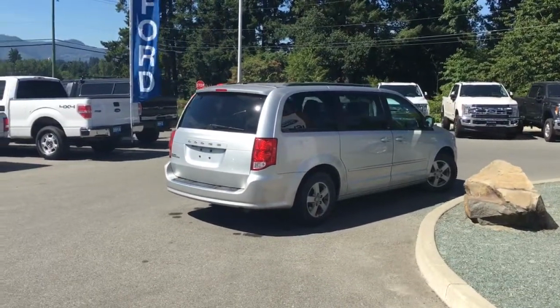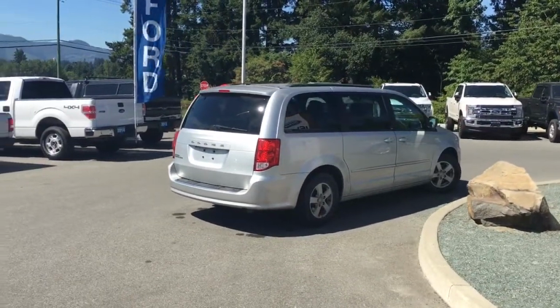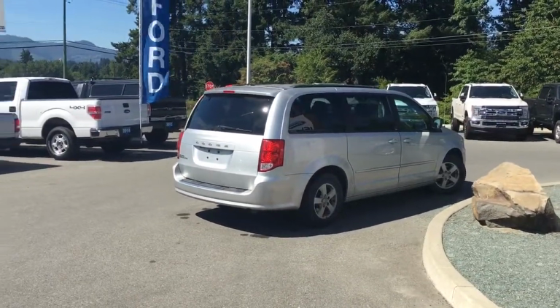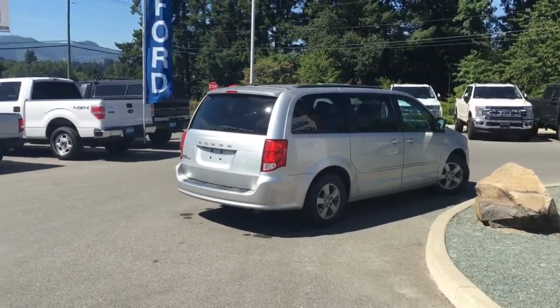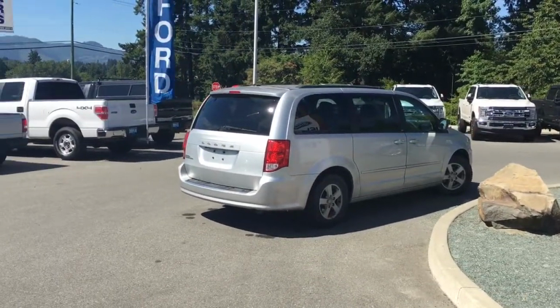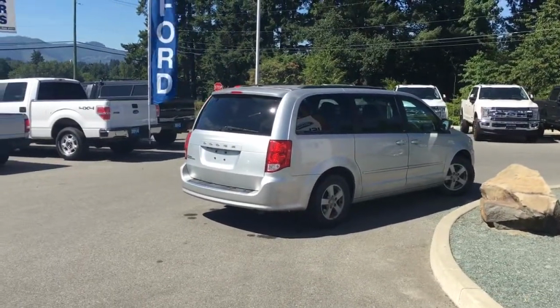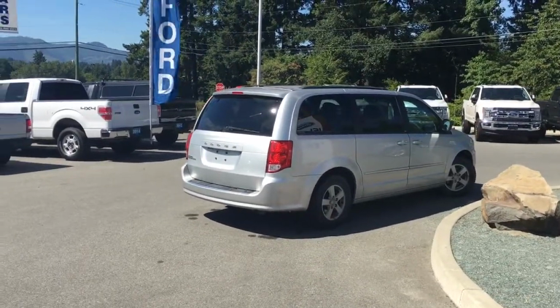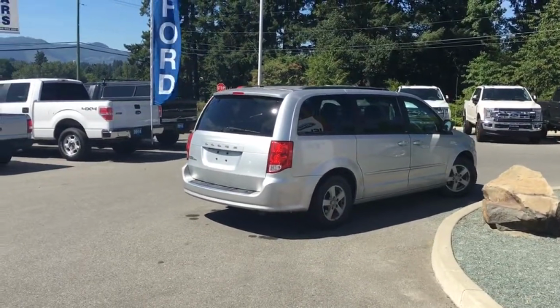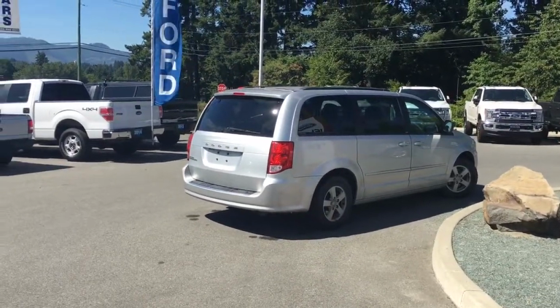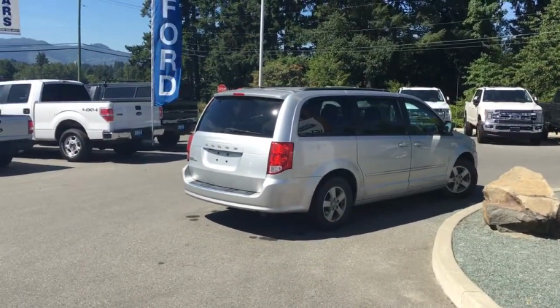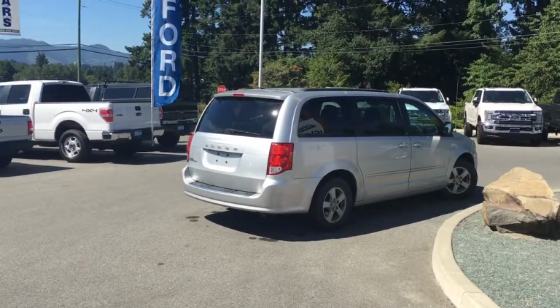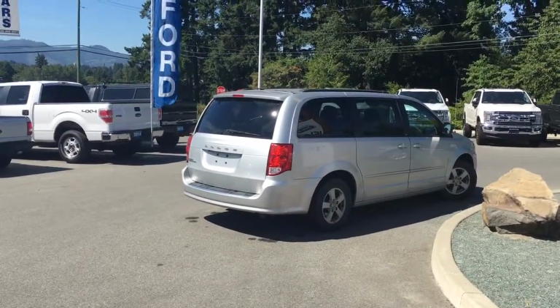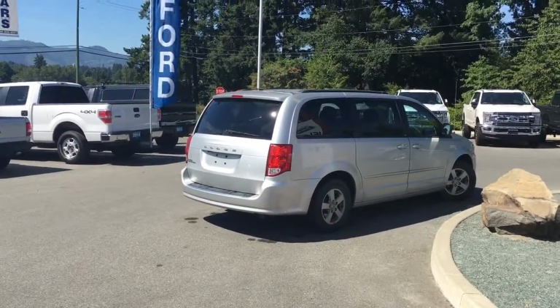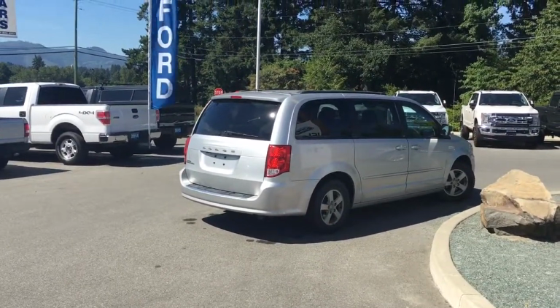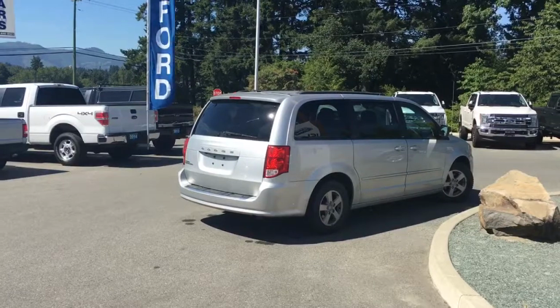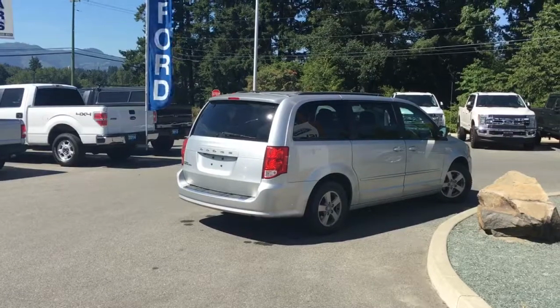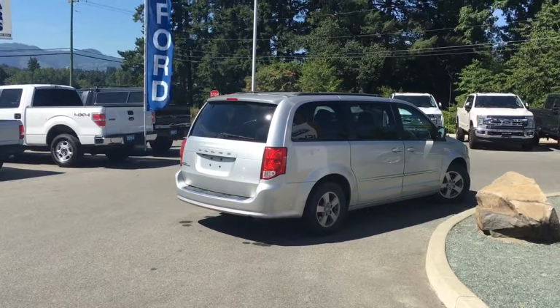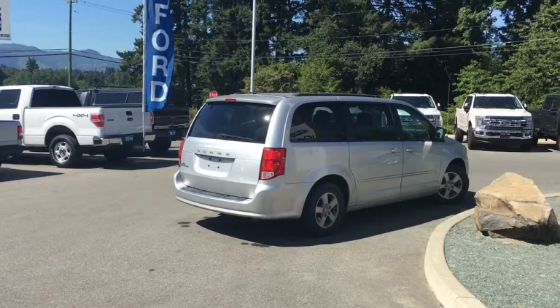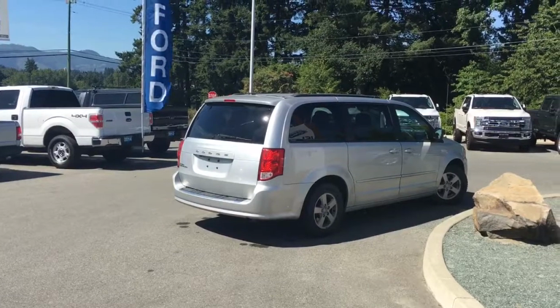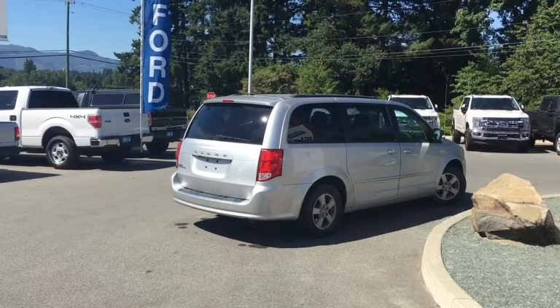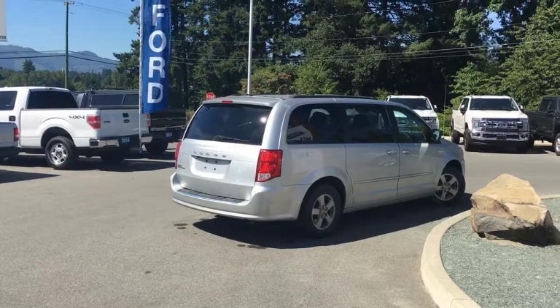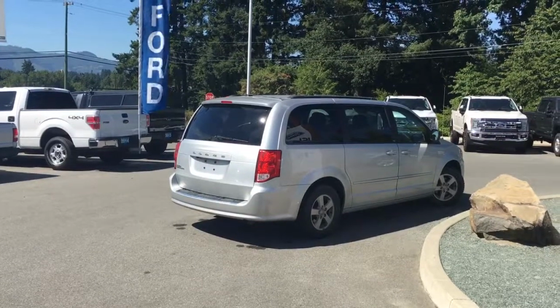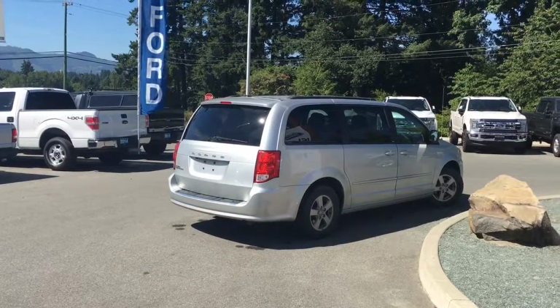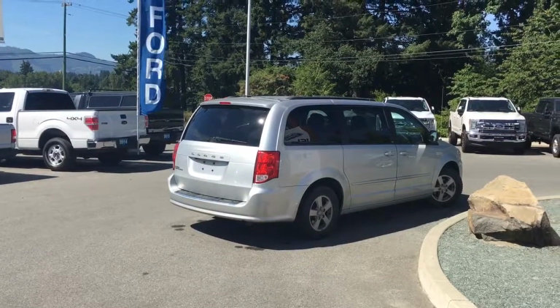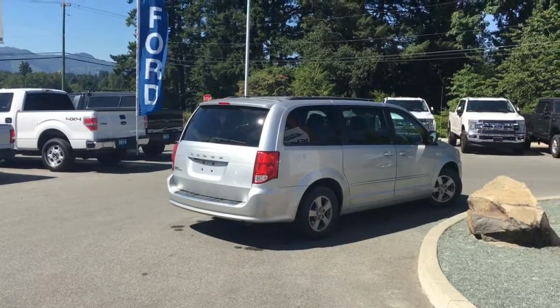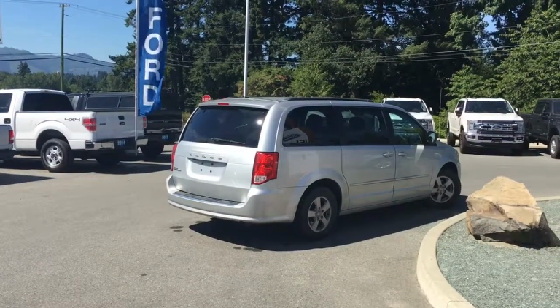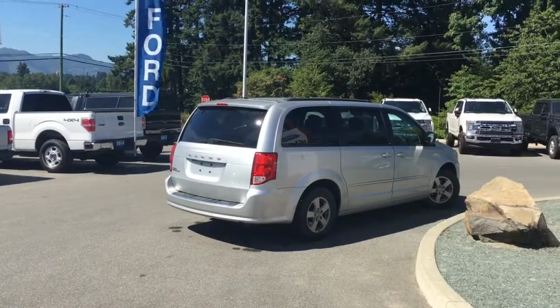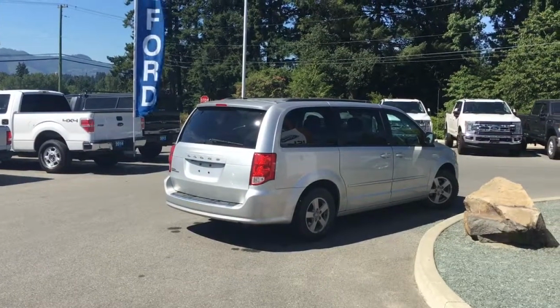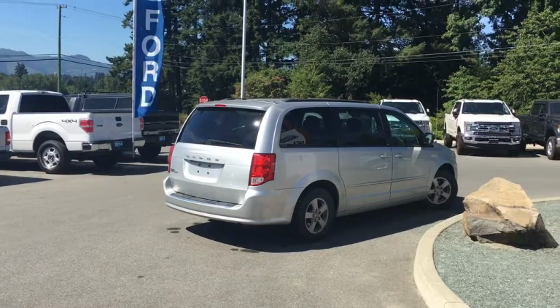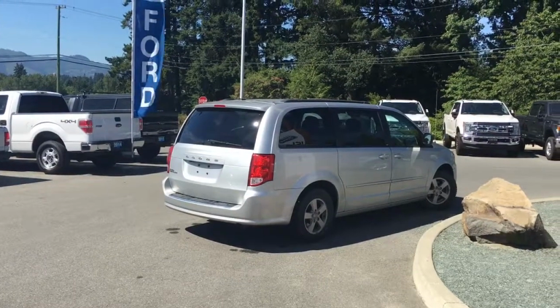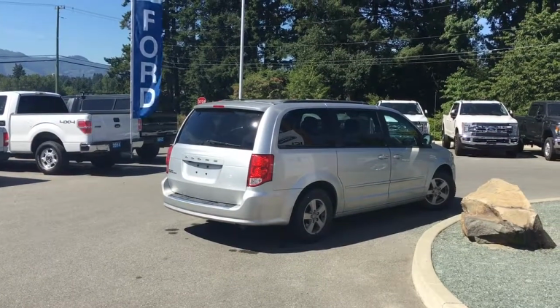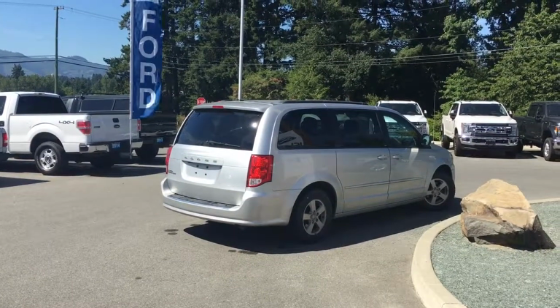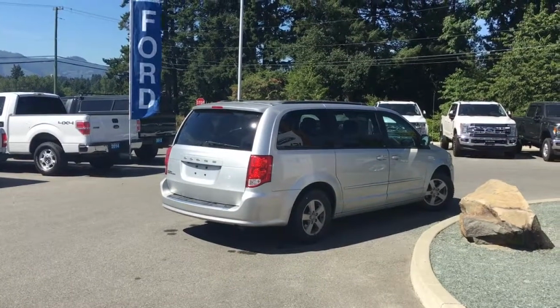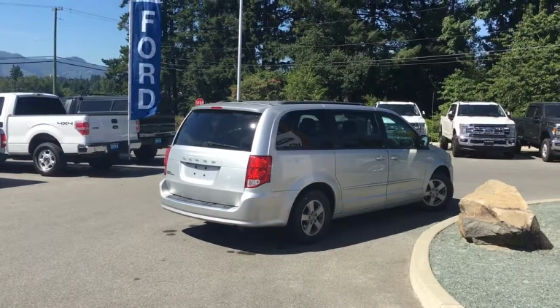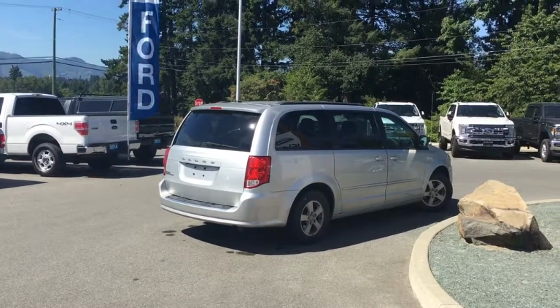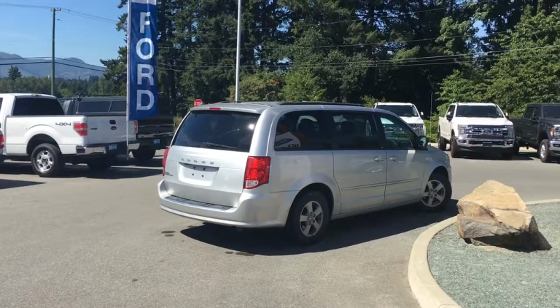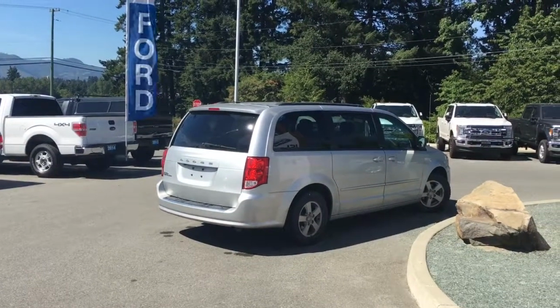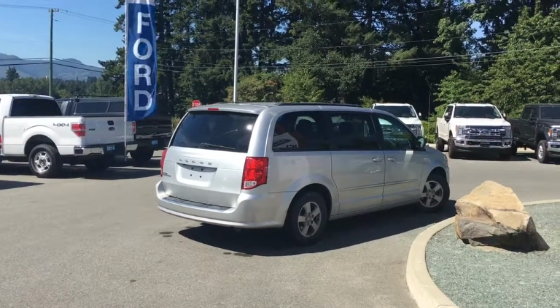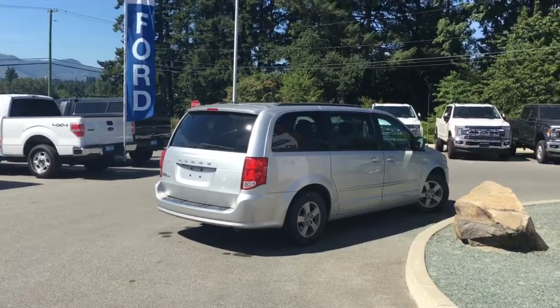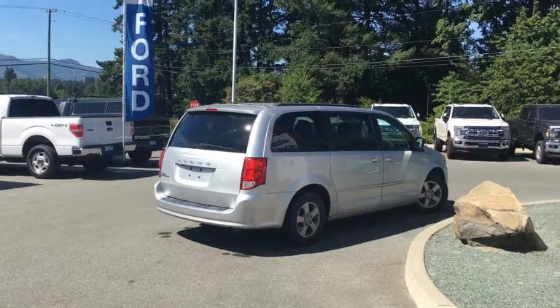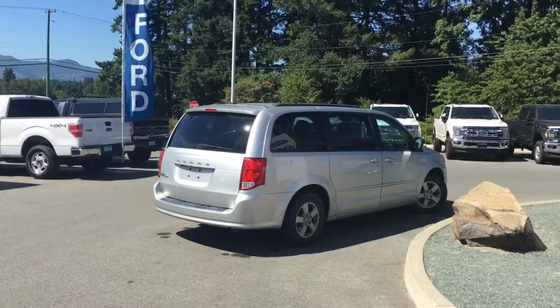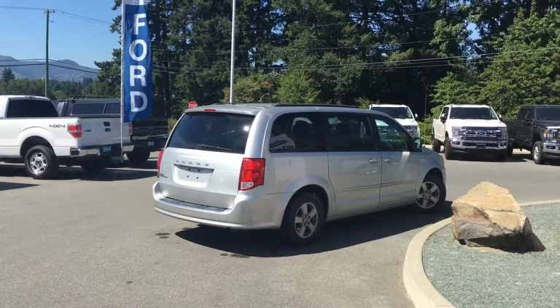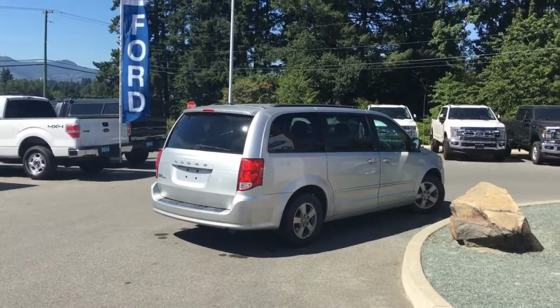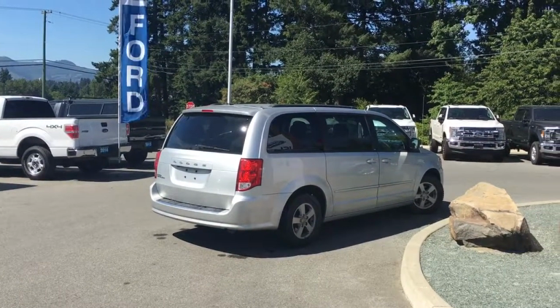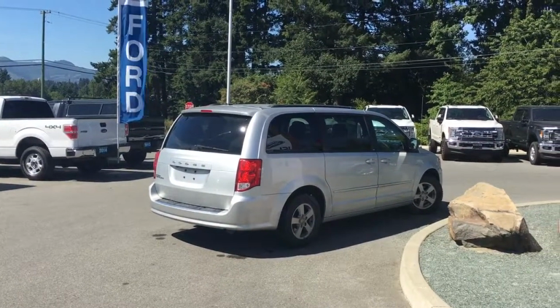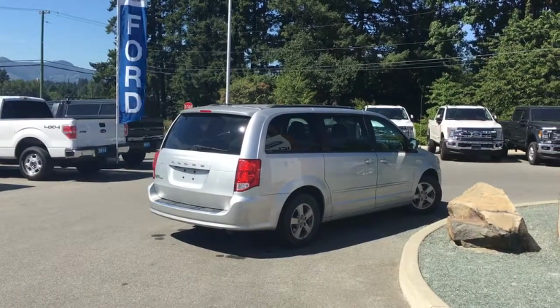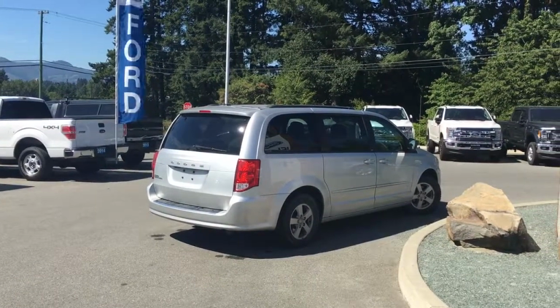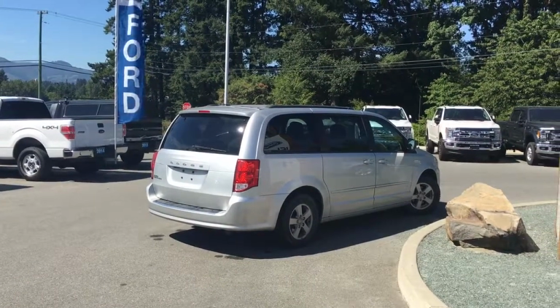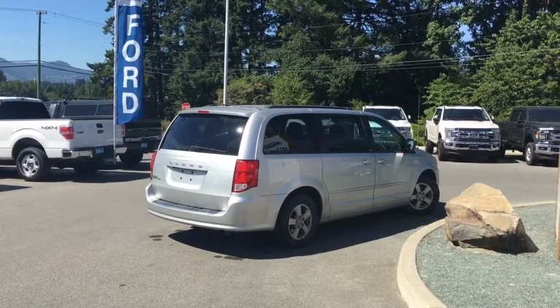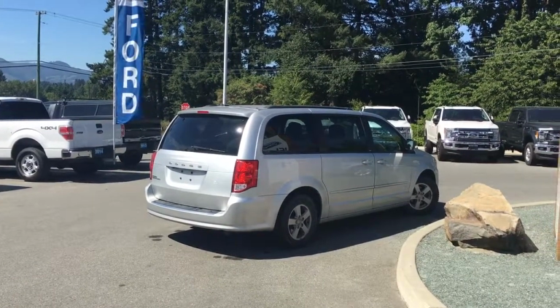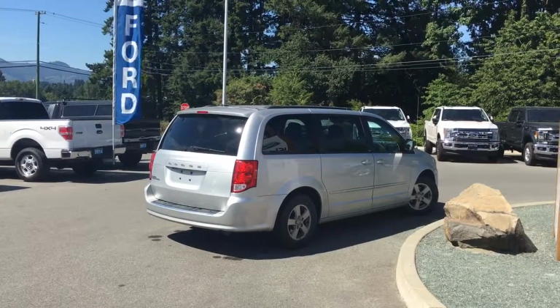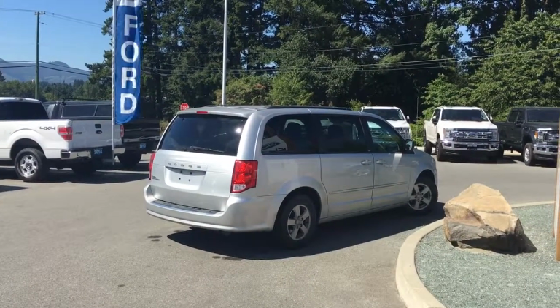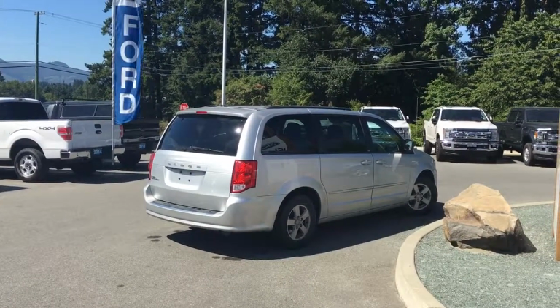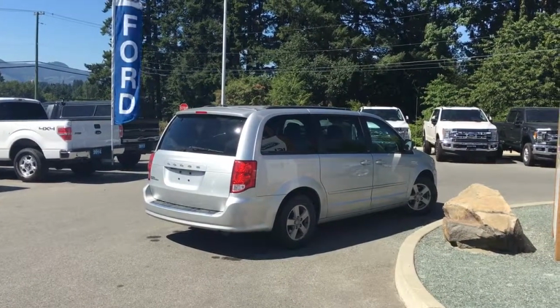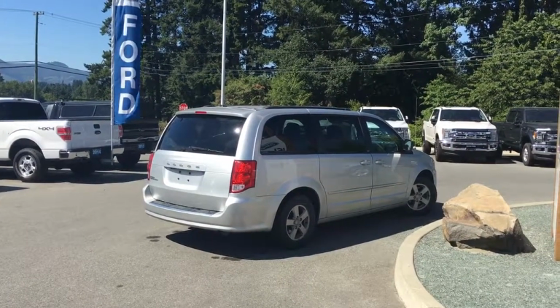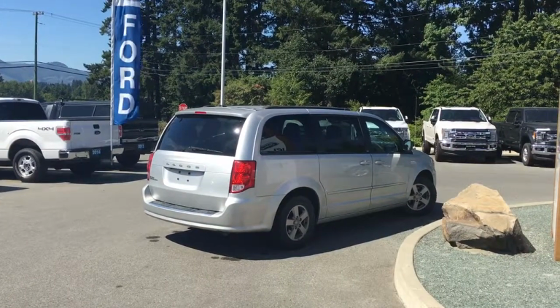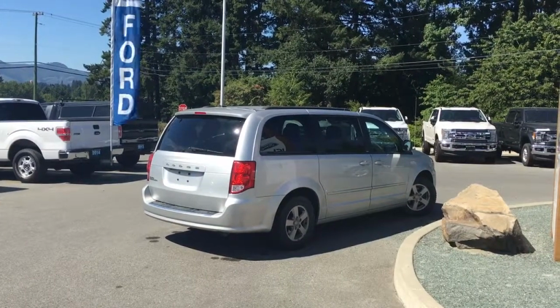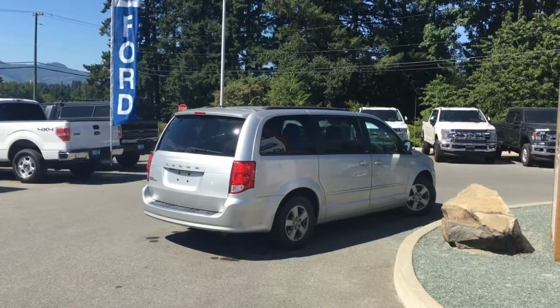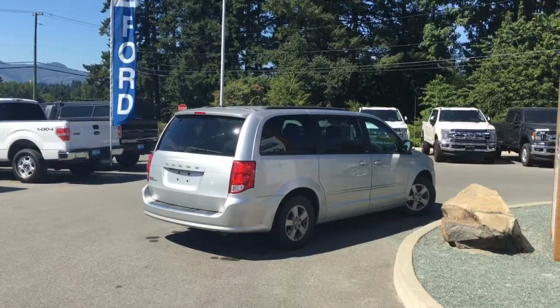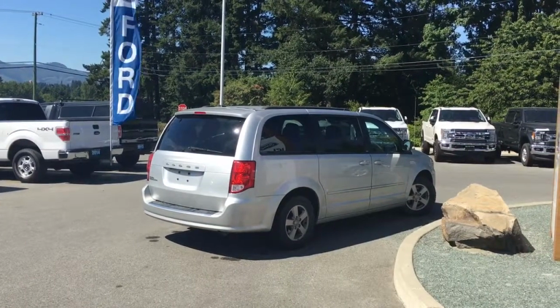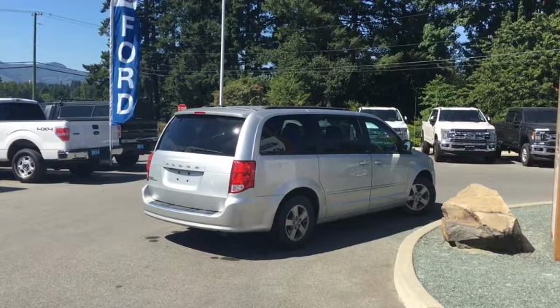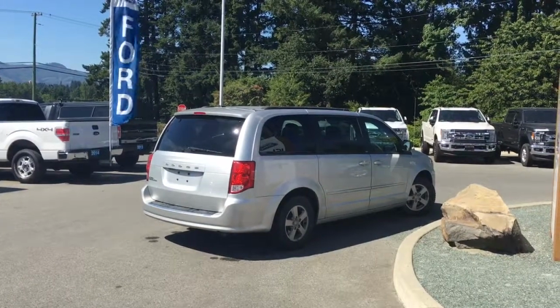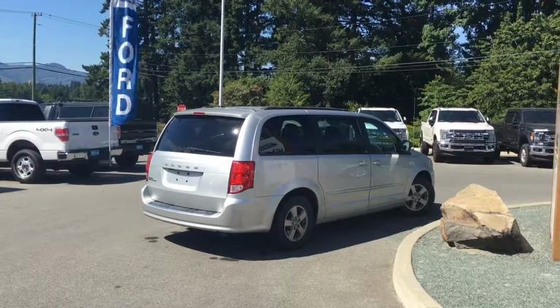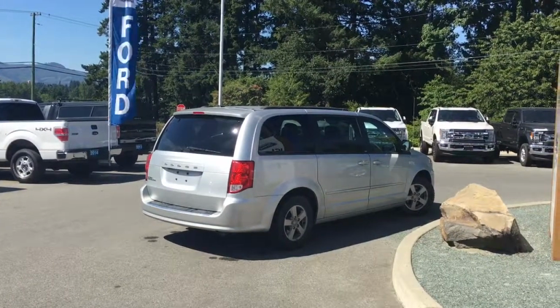If you want to see more pictures and a full-length video, check us out at www.islandford.ca.